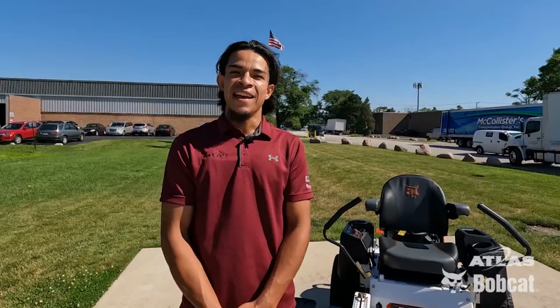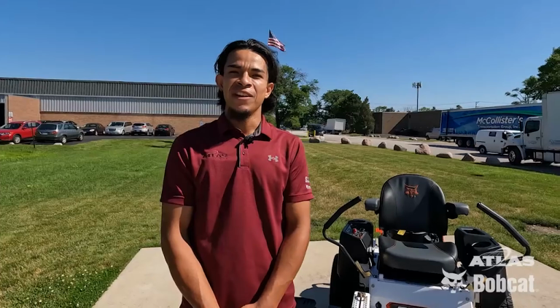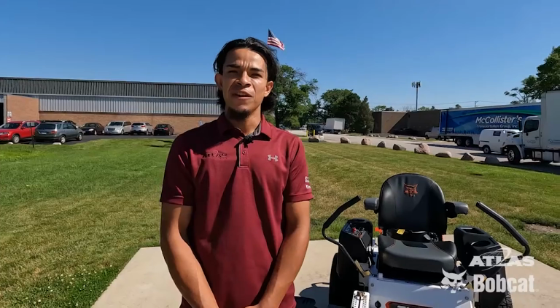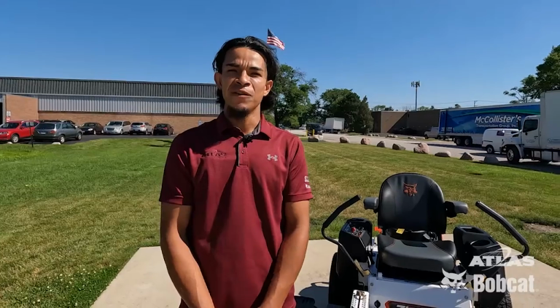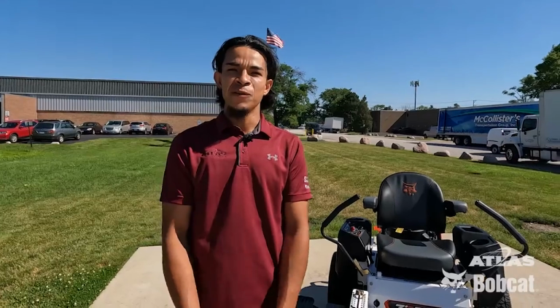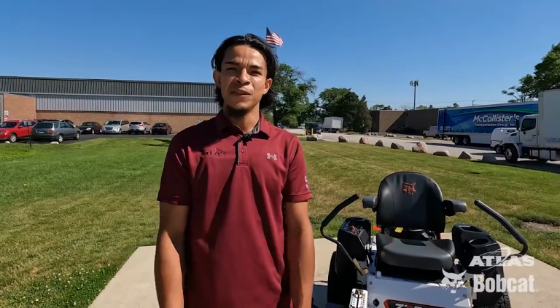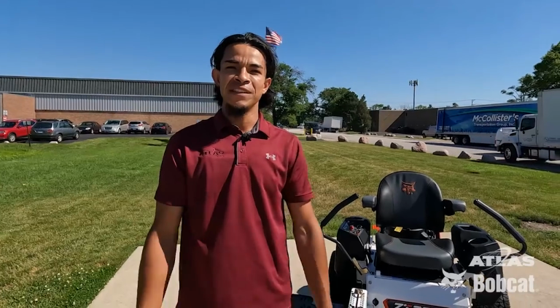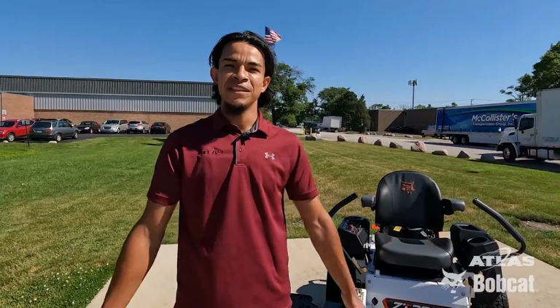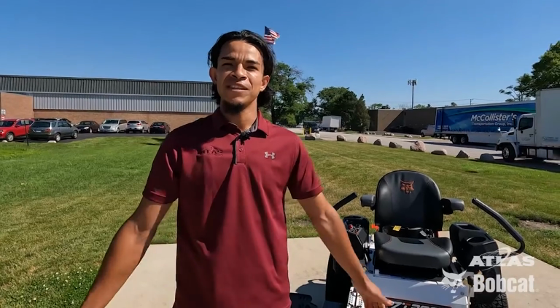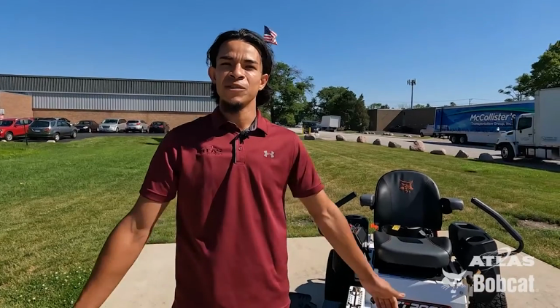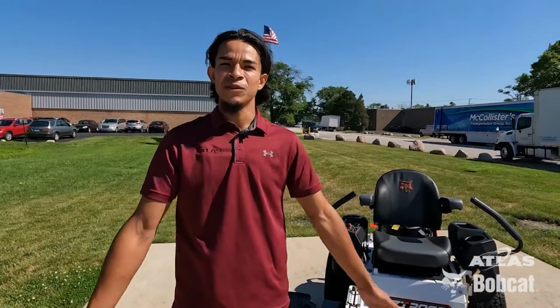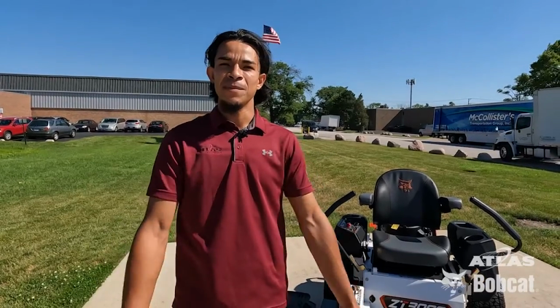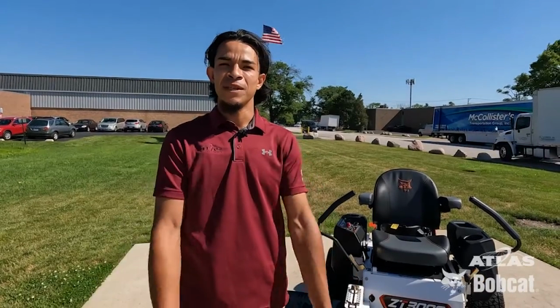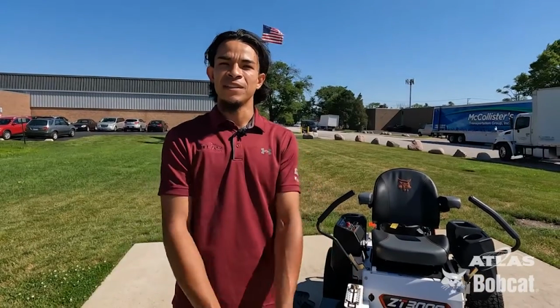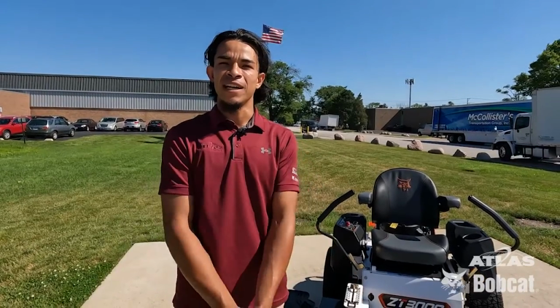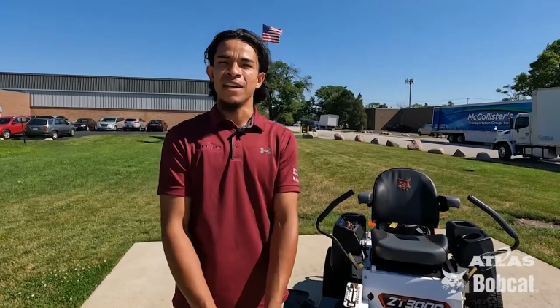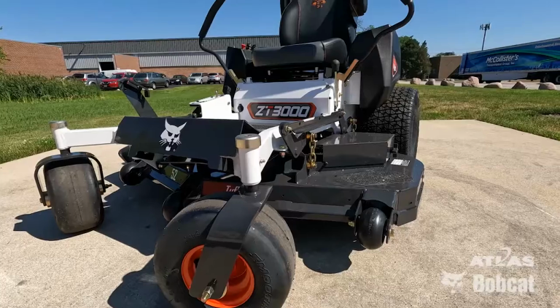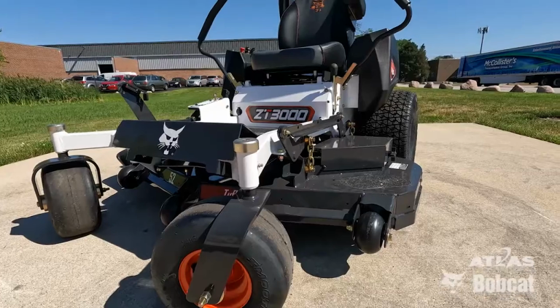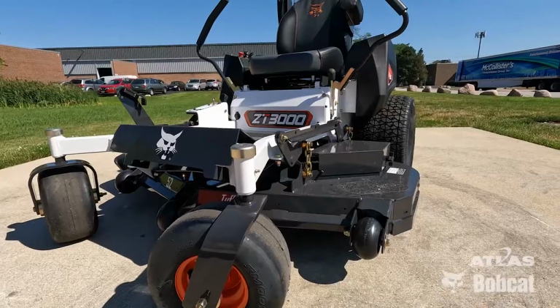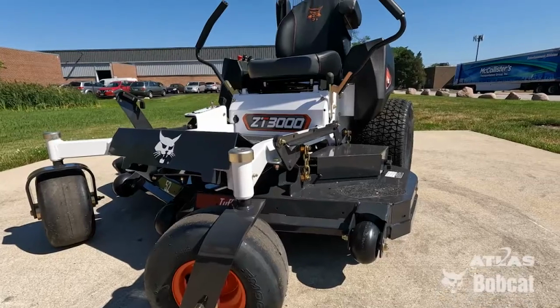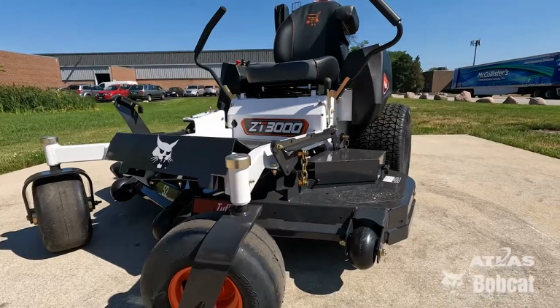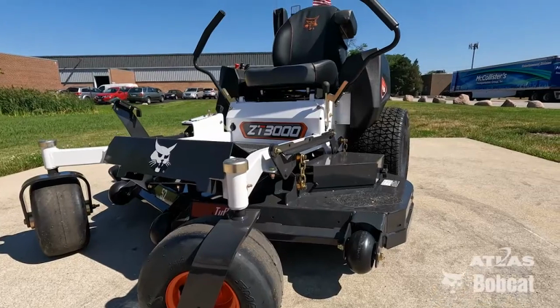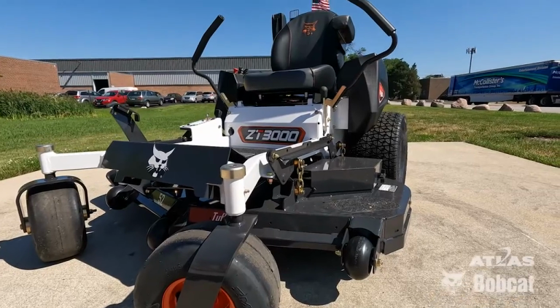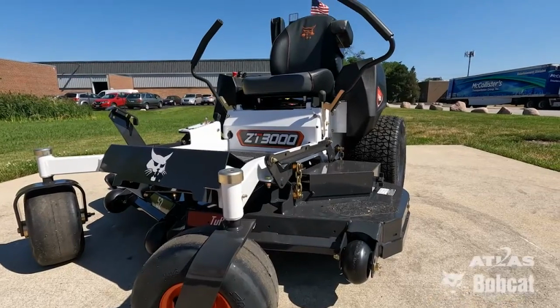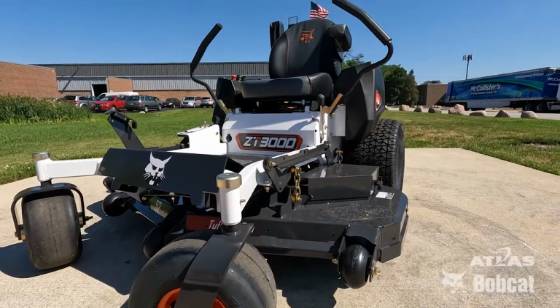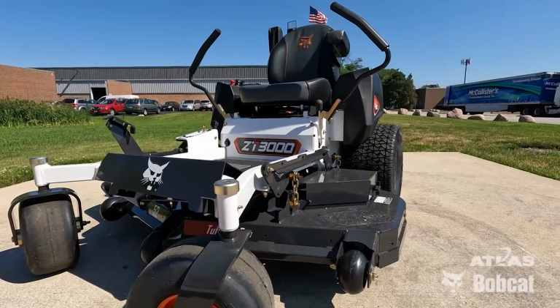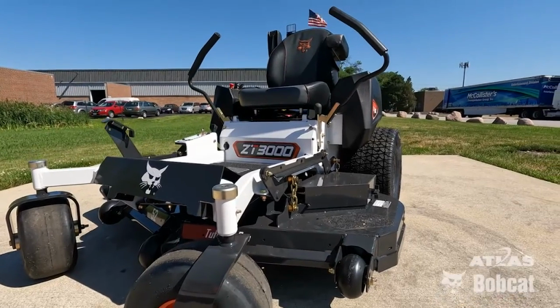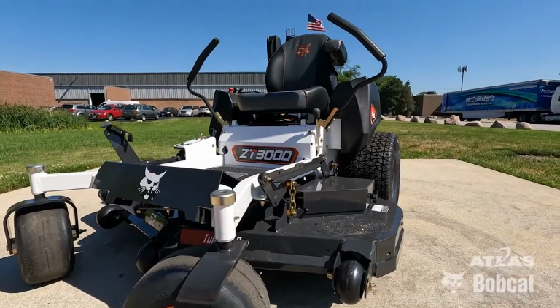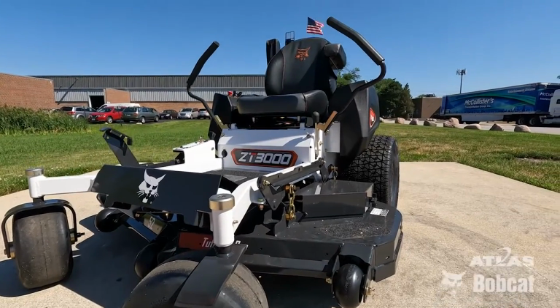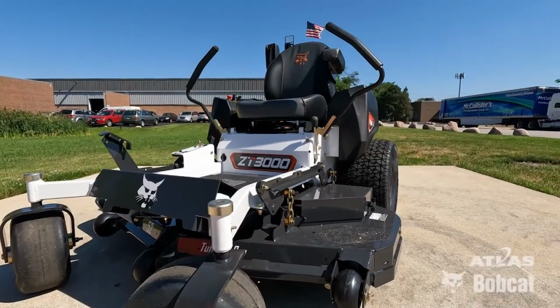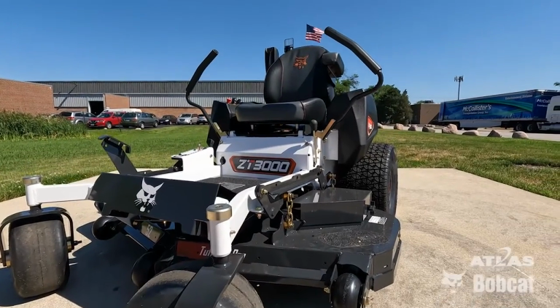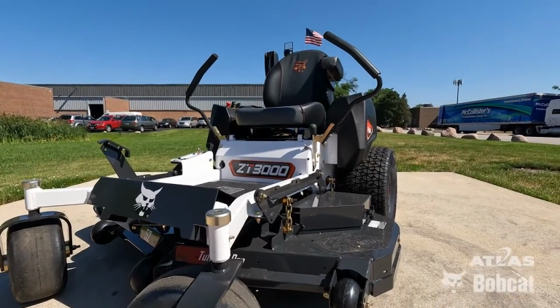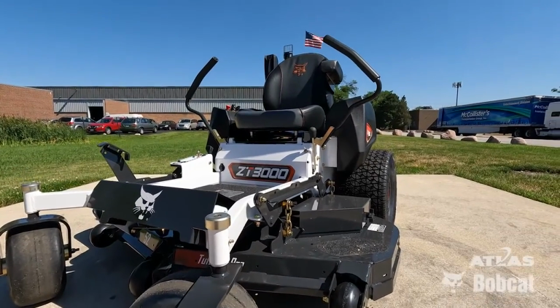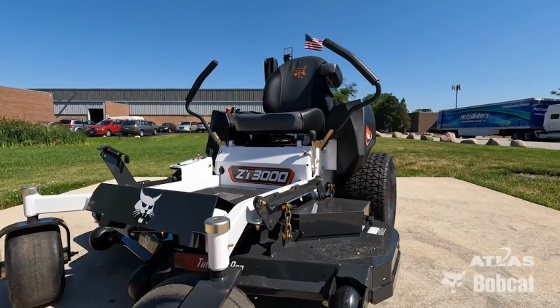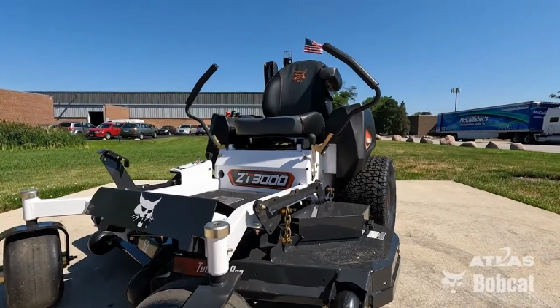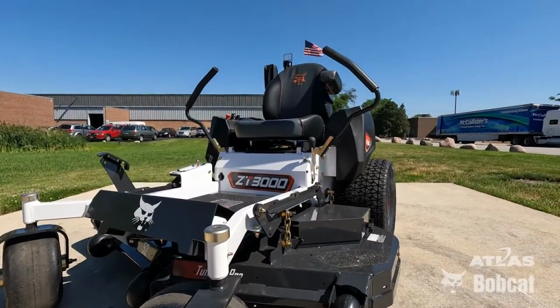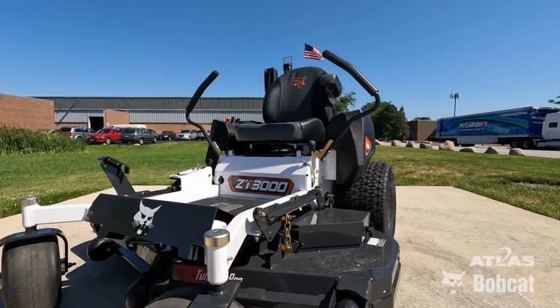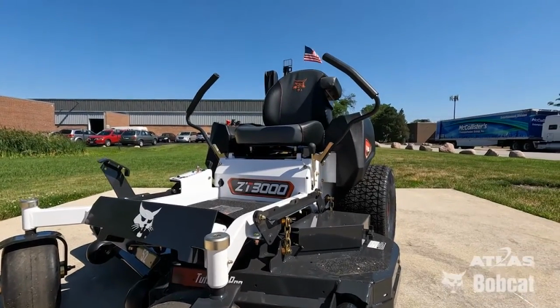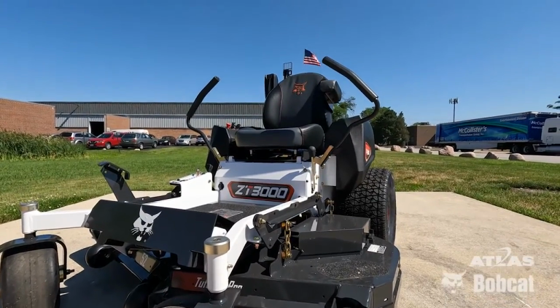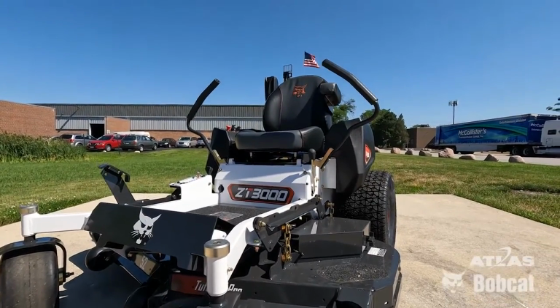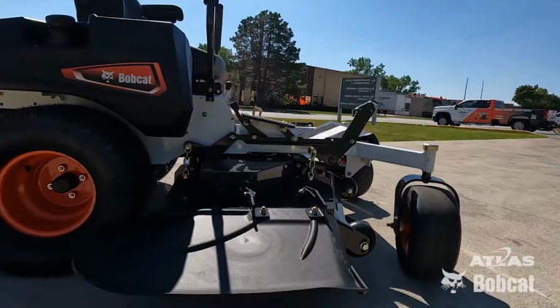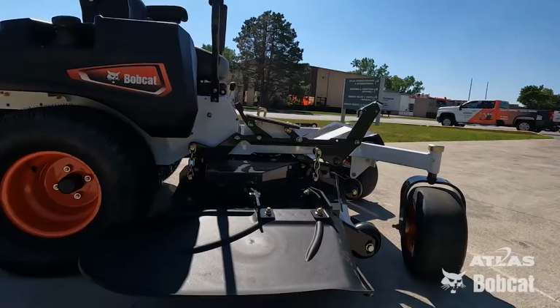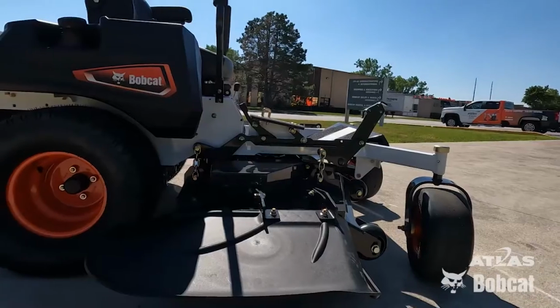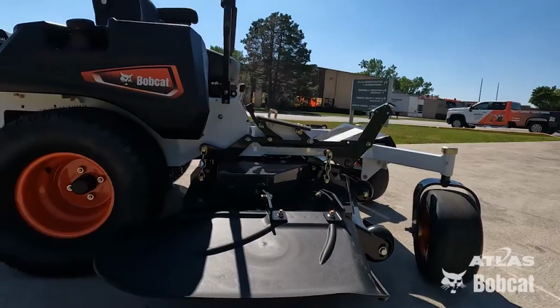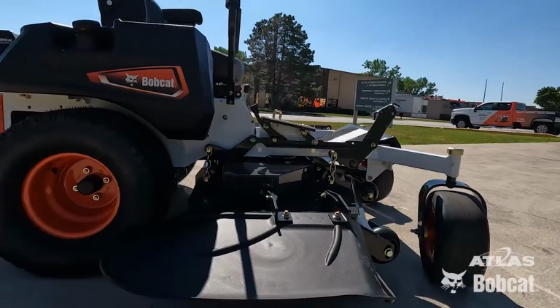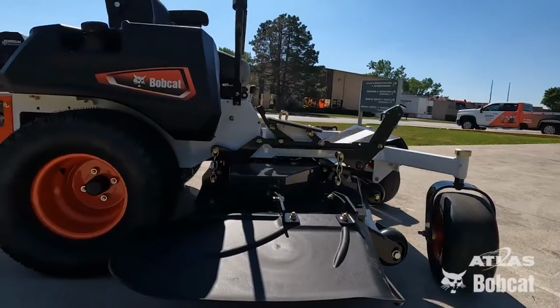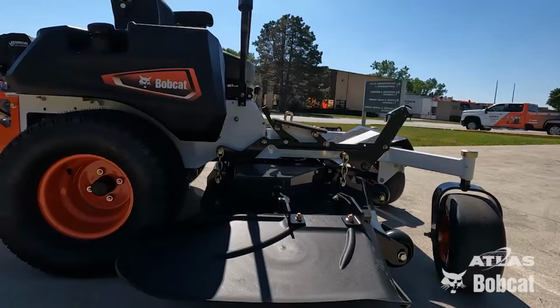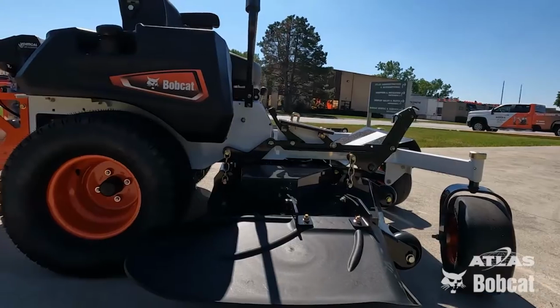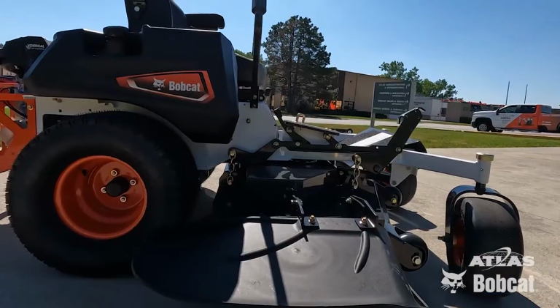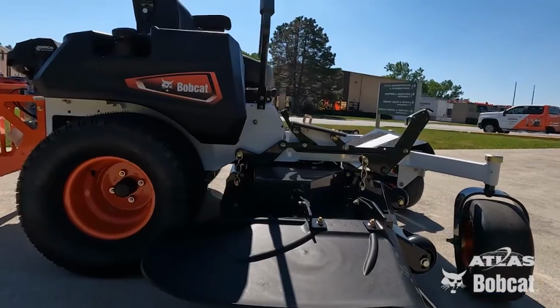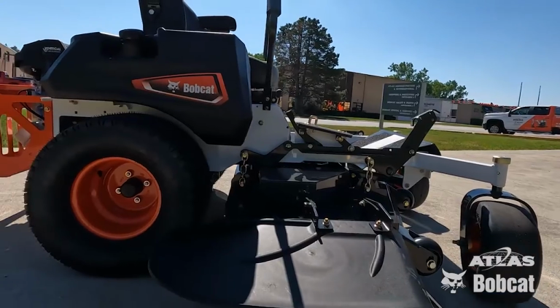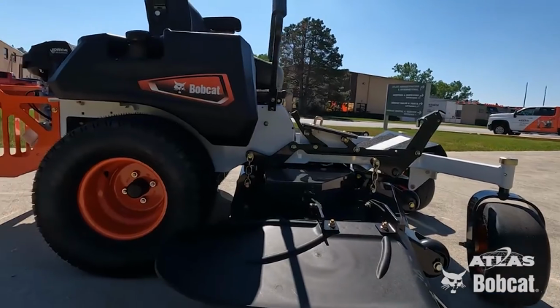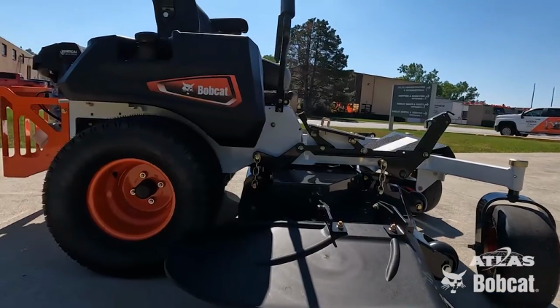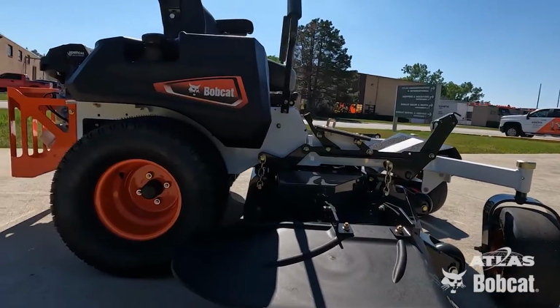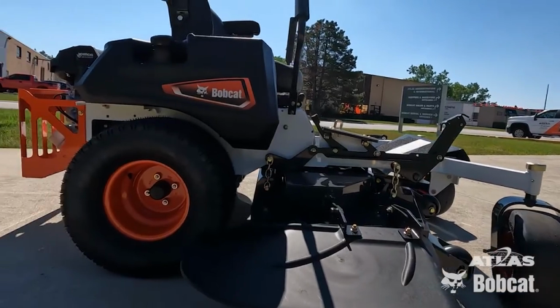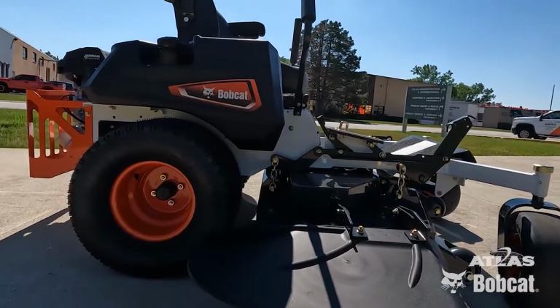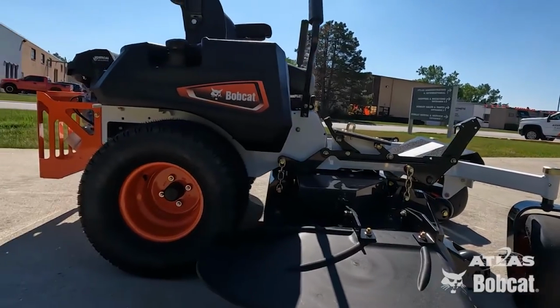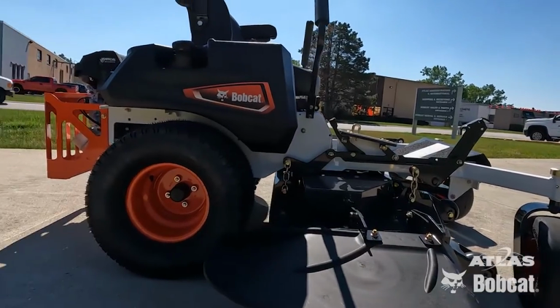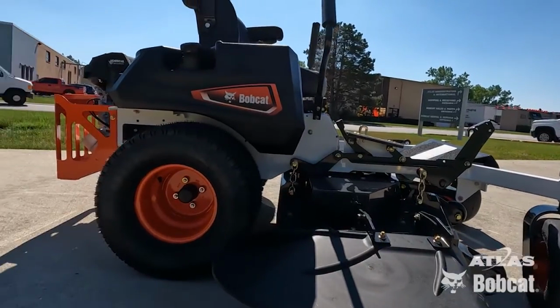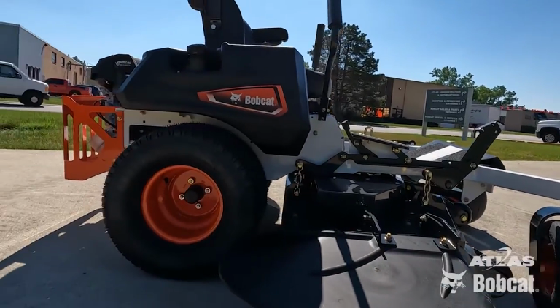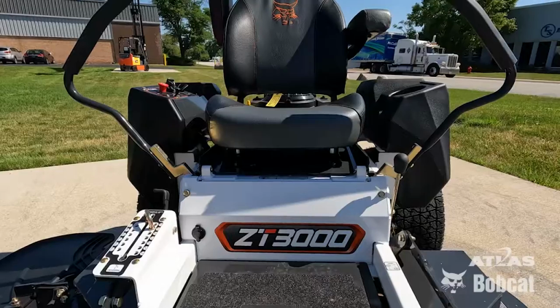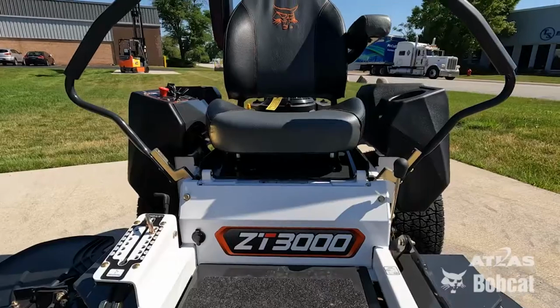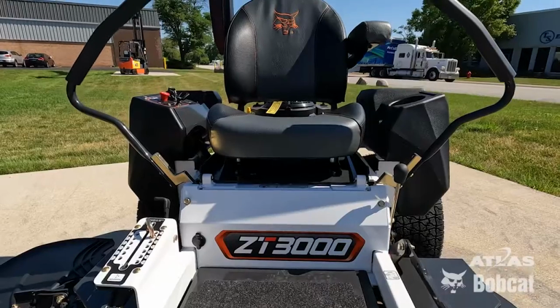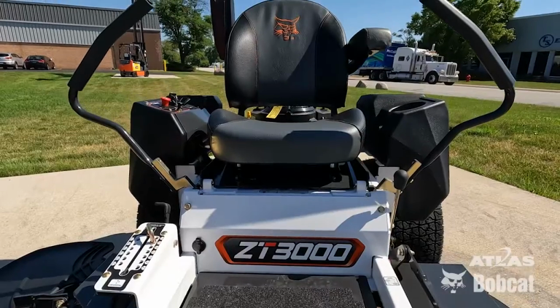Hello everyone, this is Jose Maldonado and I'm here at Atlas Bobcat. I'm going to show you guys how to start your brand new Bobcat zero-turn mowers.